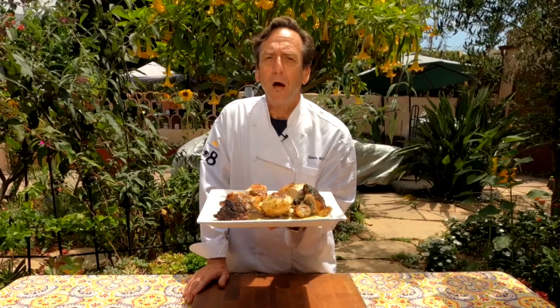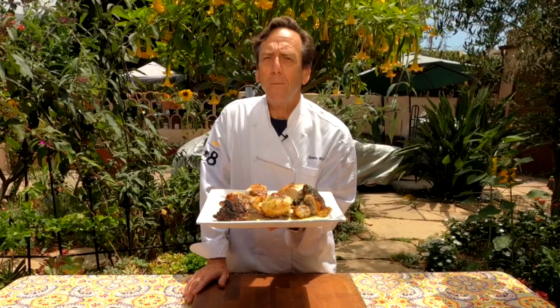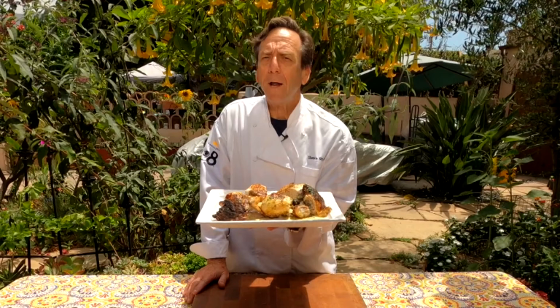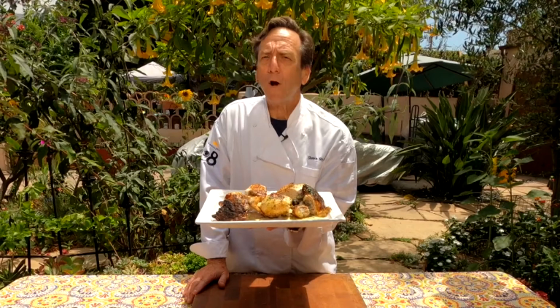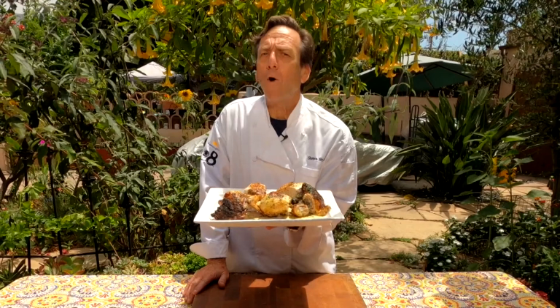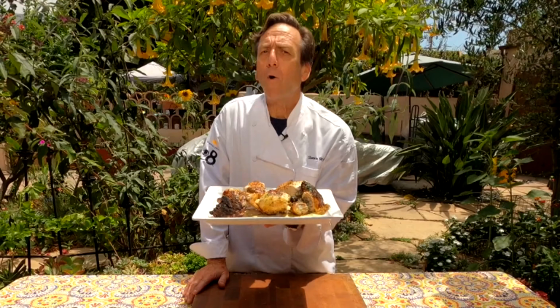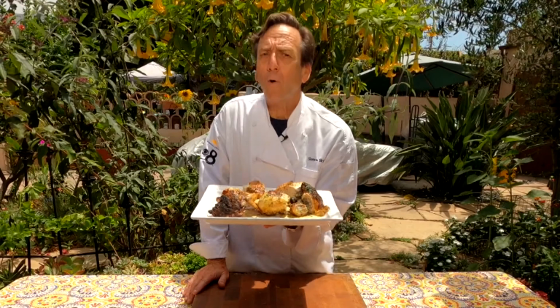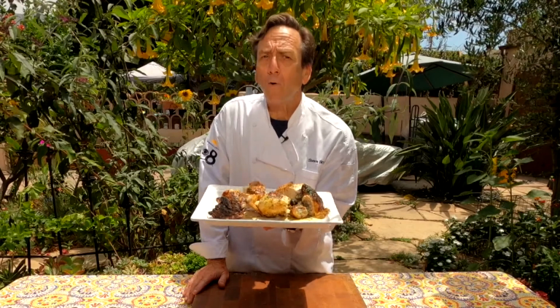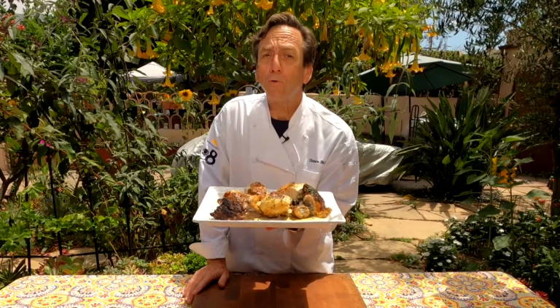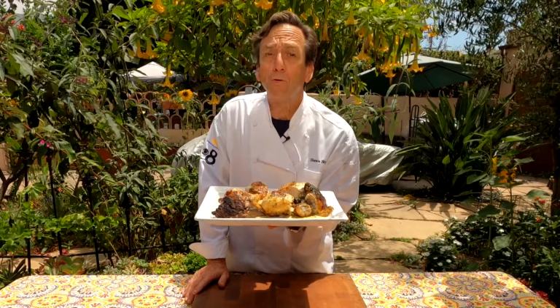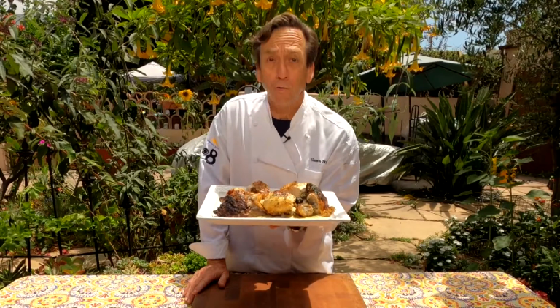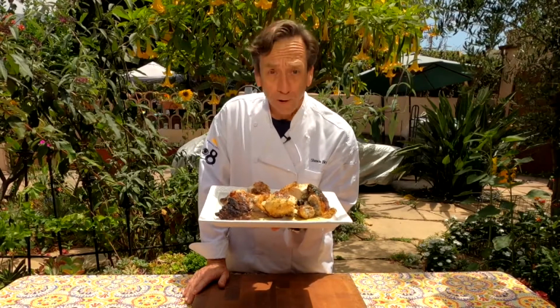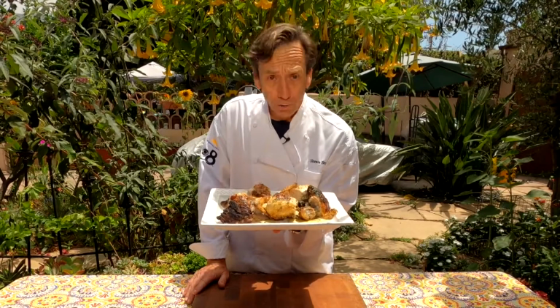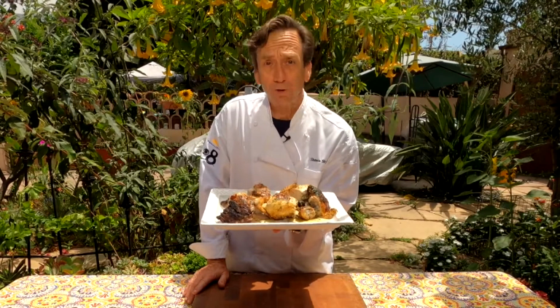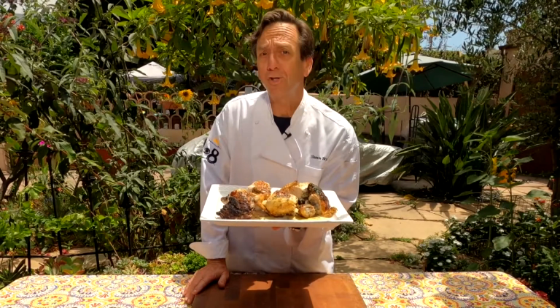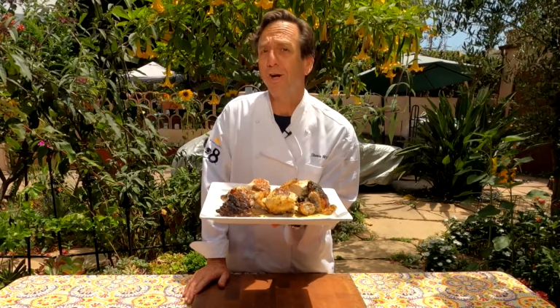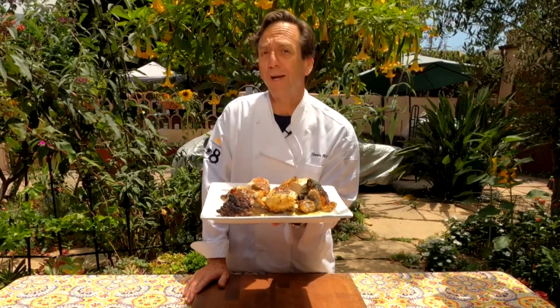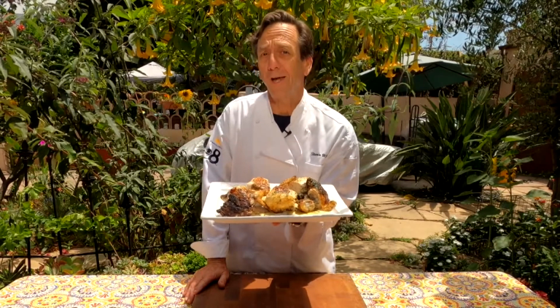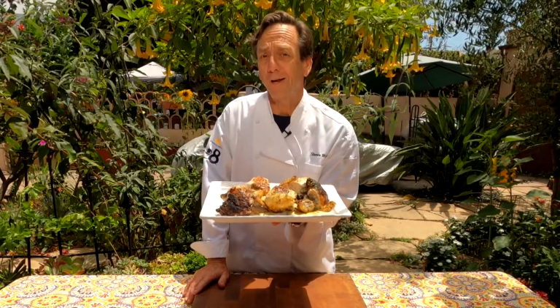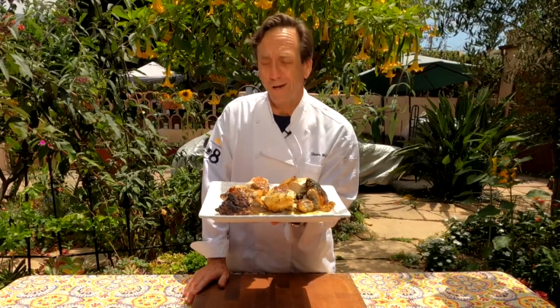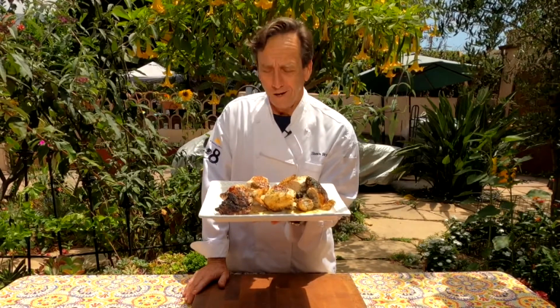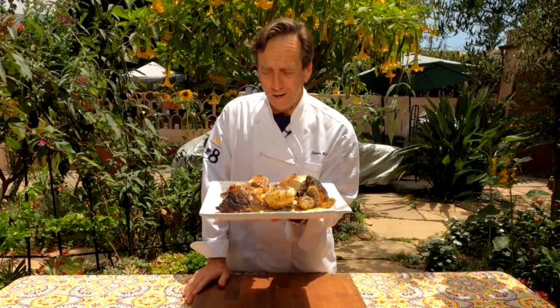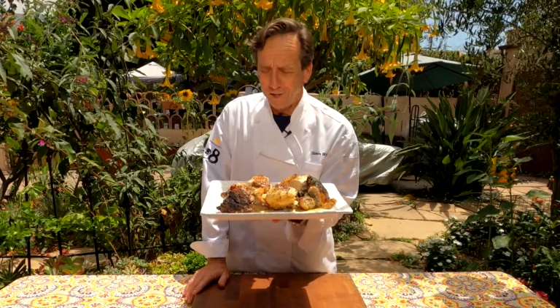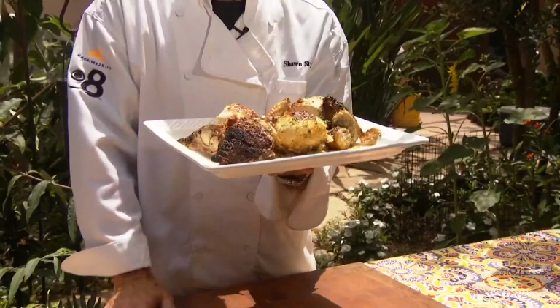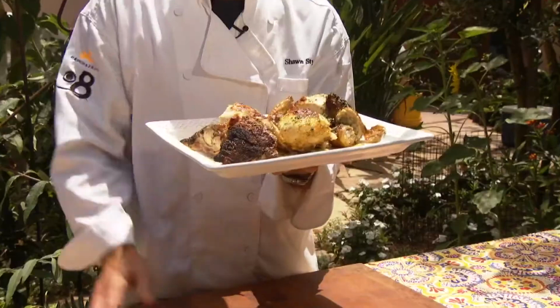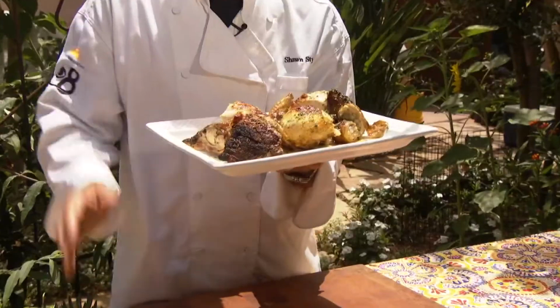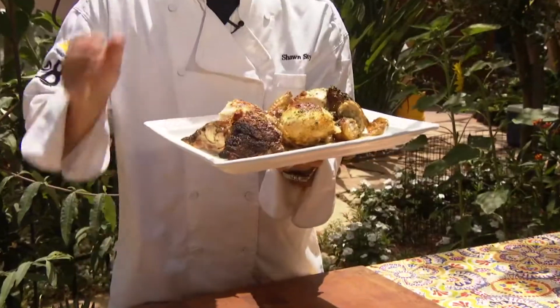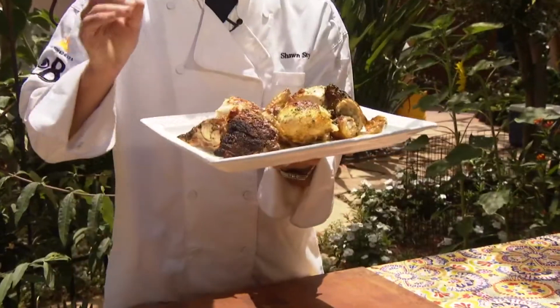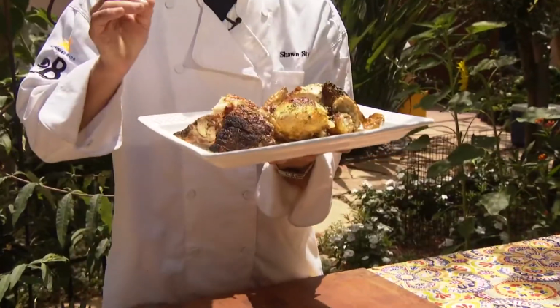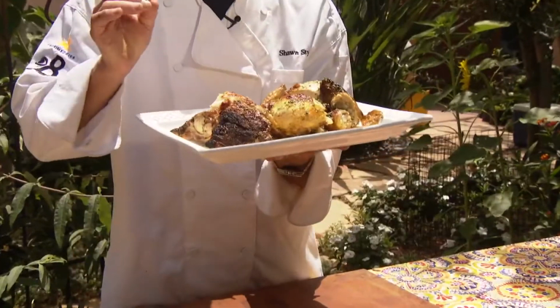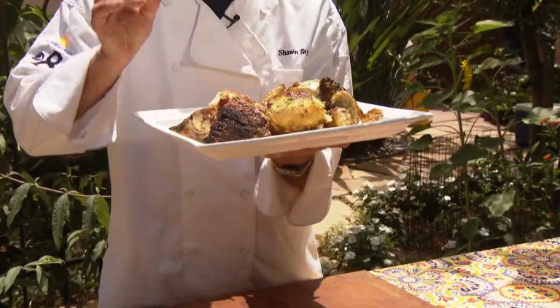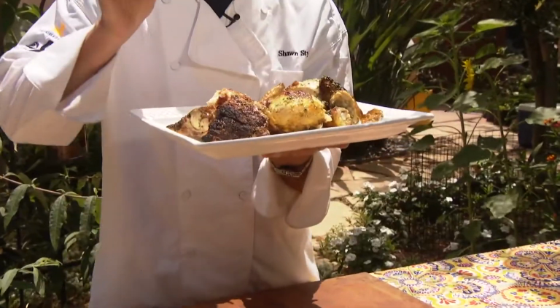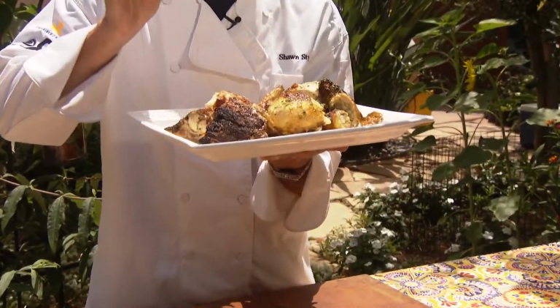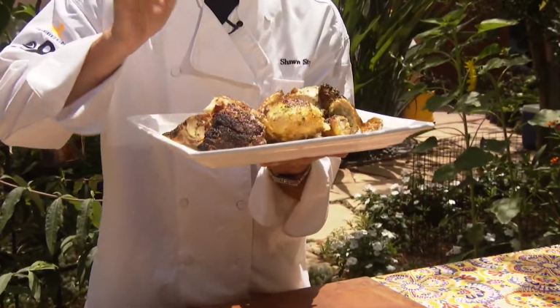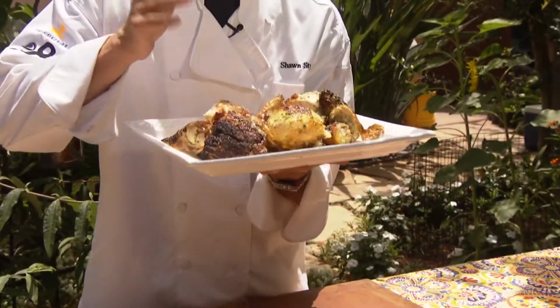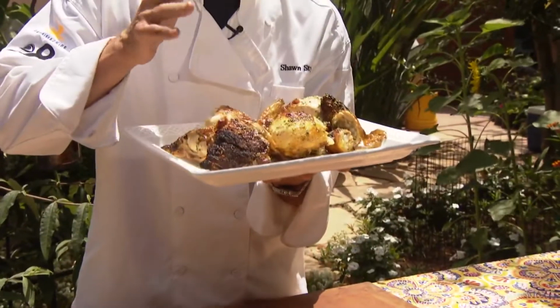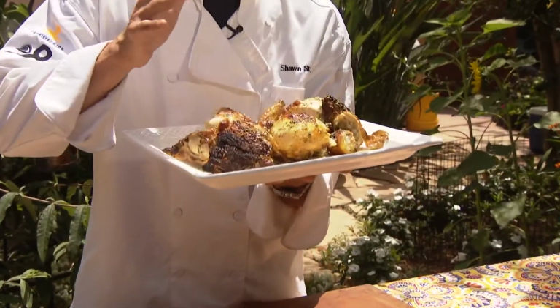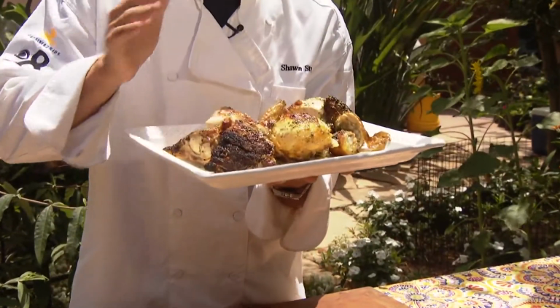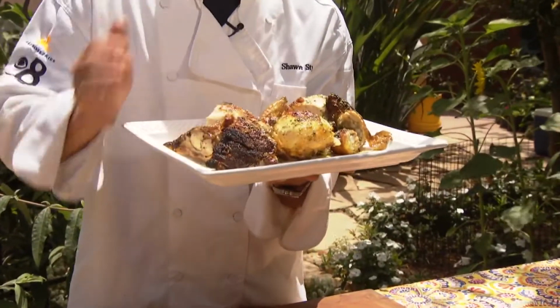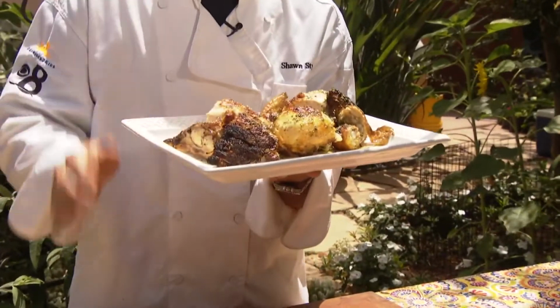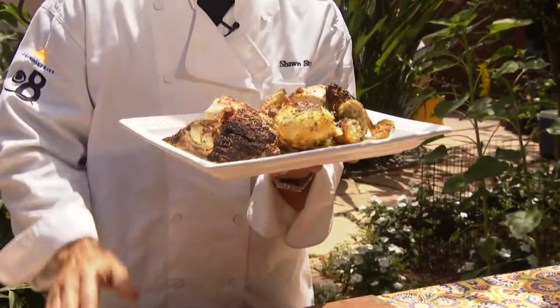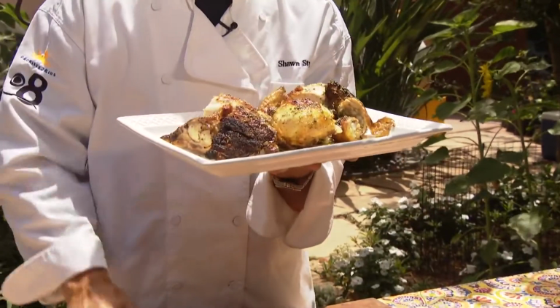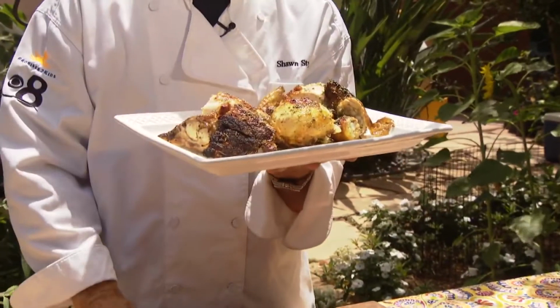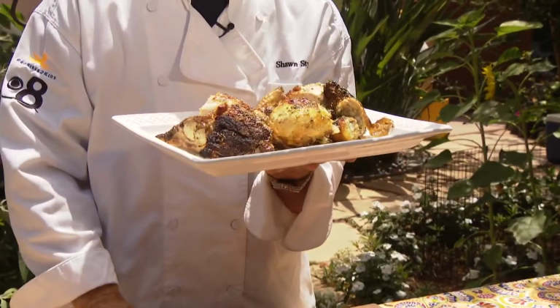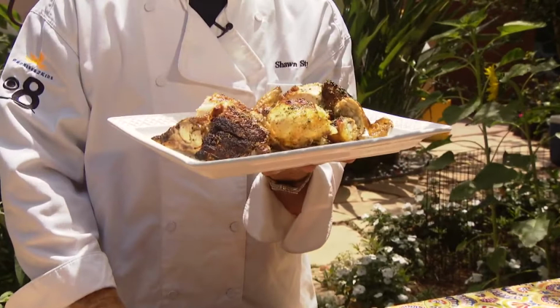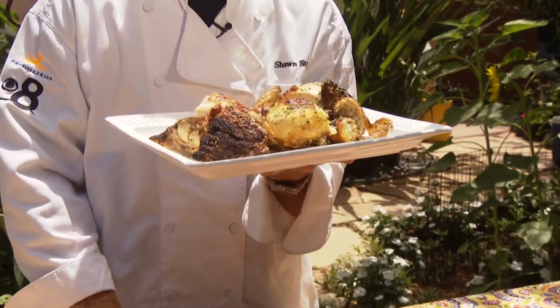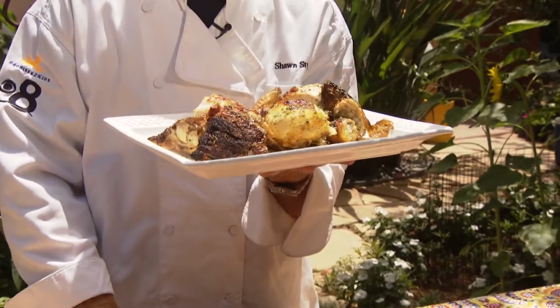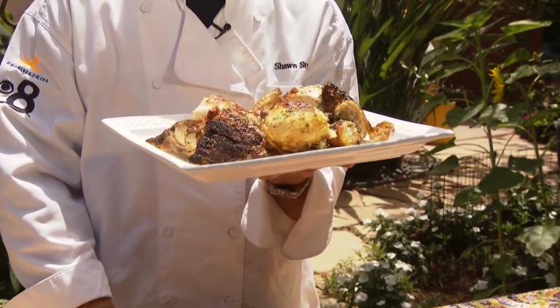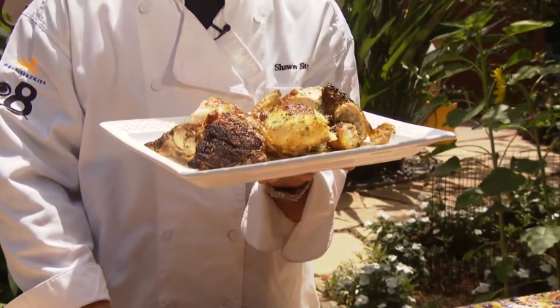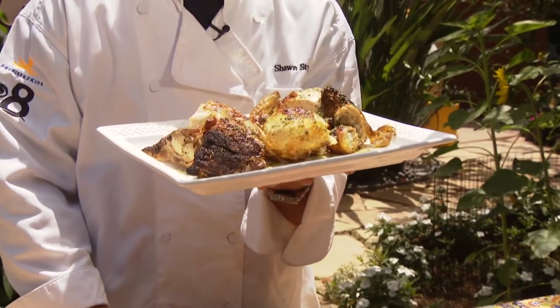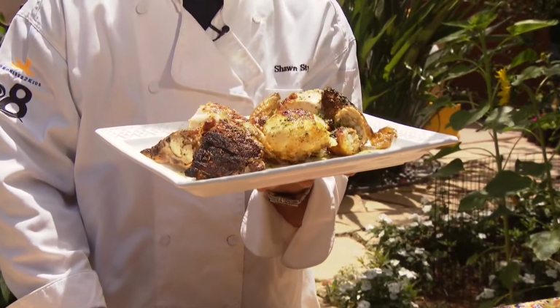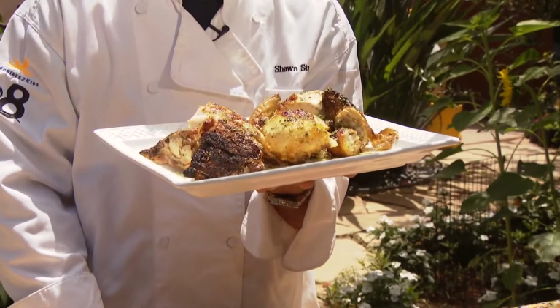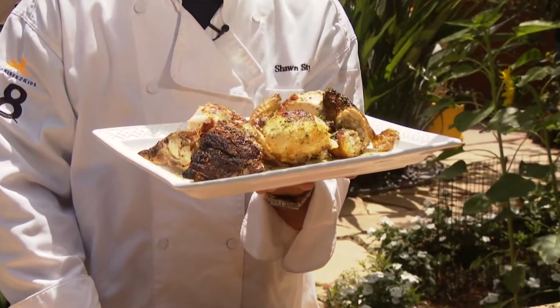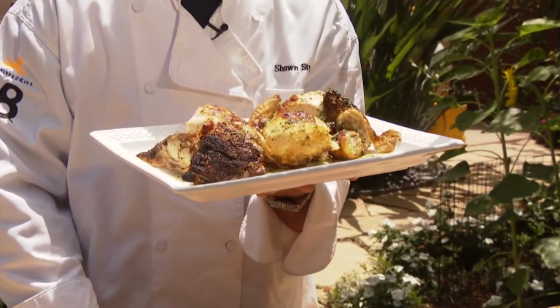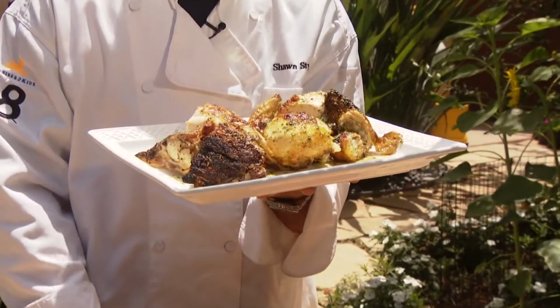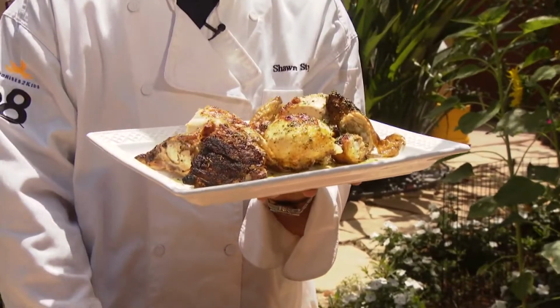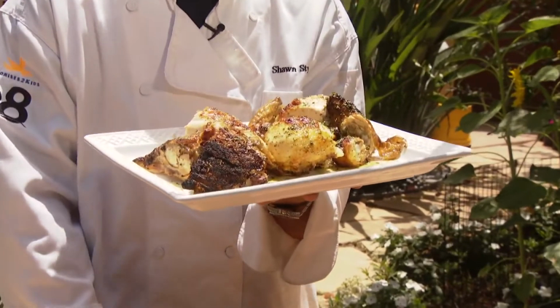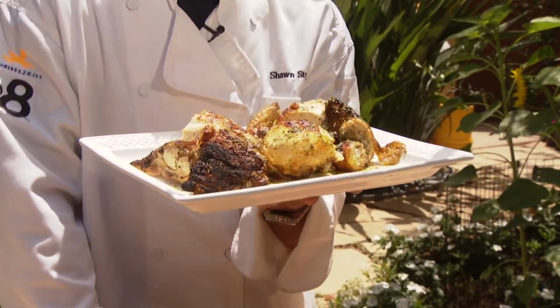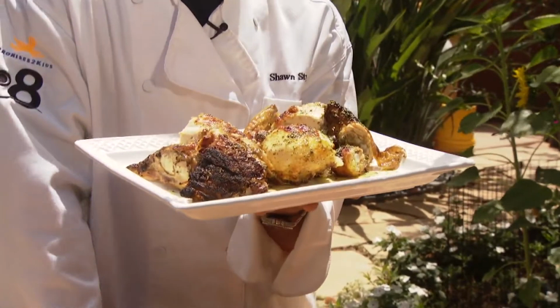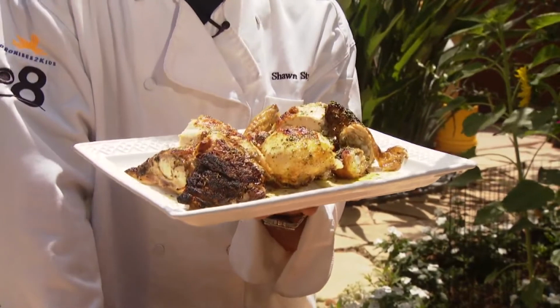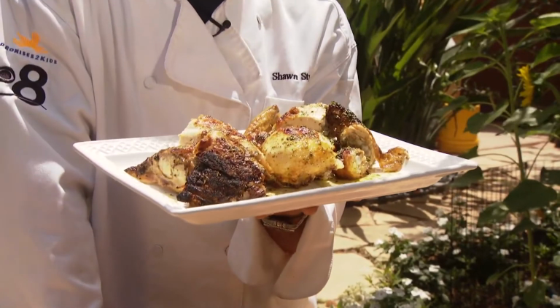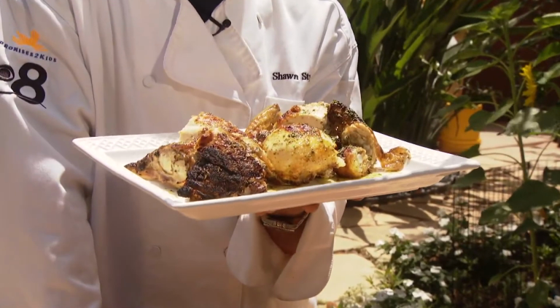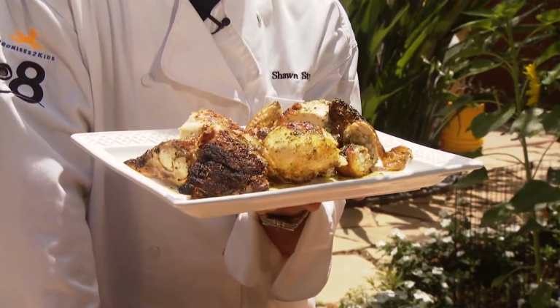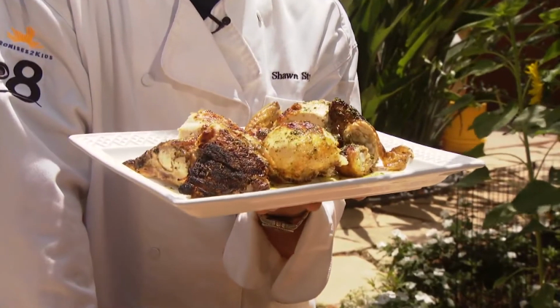How about a whole grilled chicken? It's simple, easy, and it's got a little French twist on it. Let's get cooking with style.